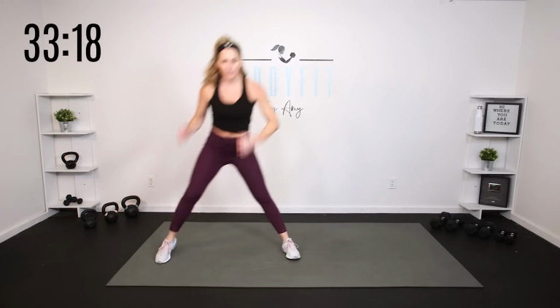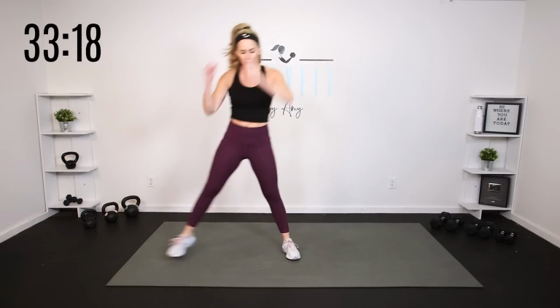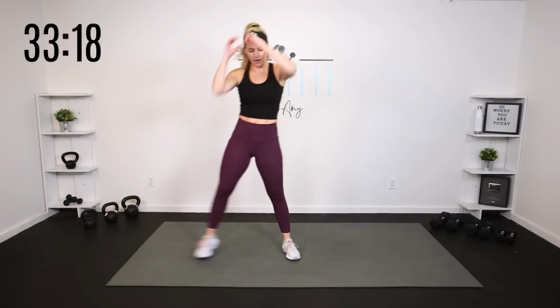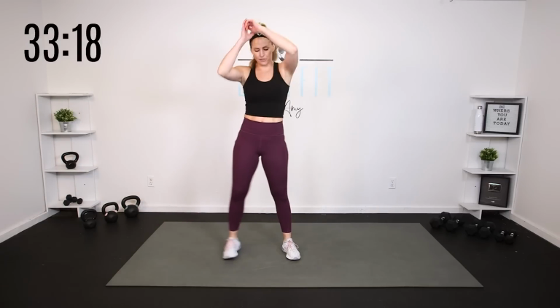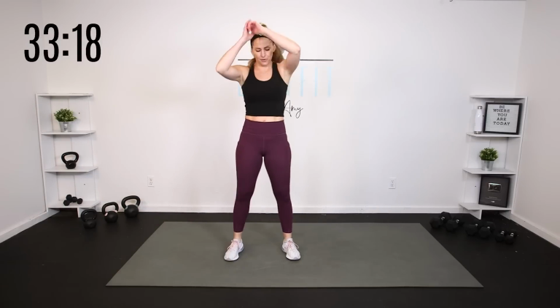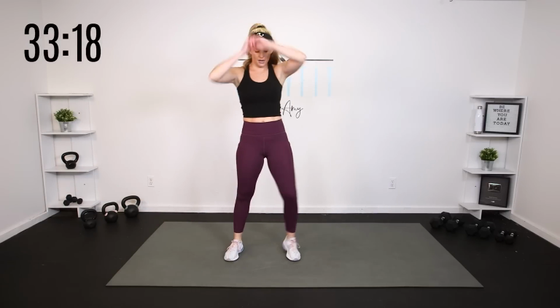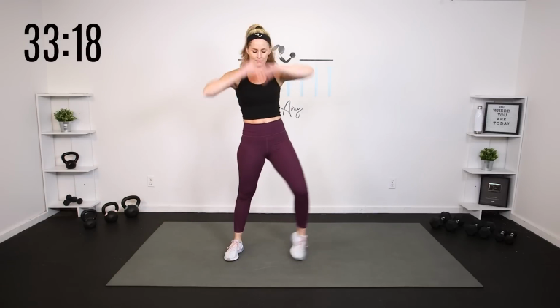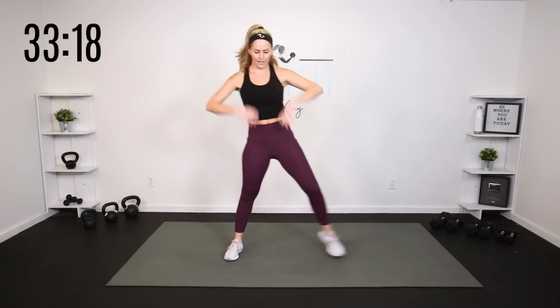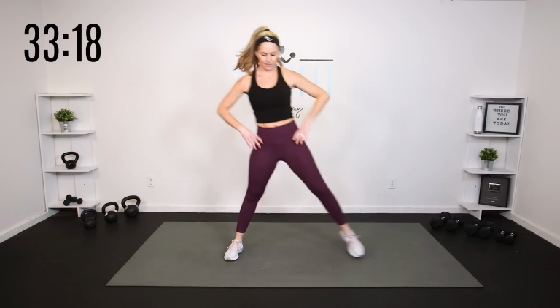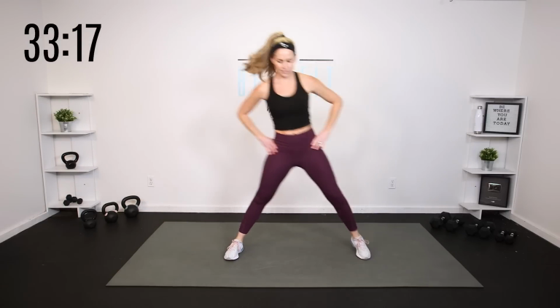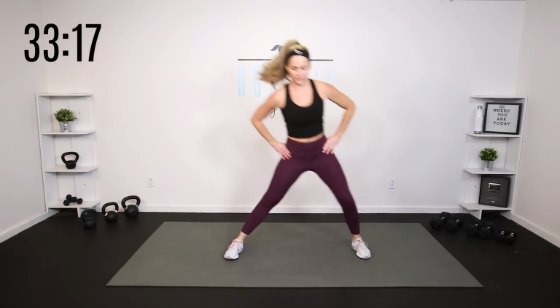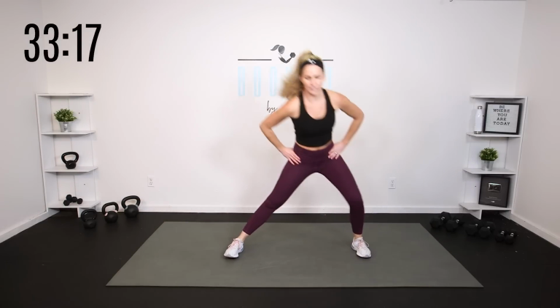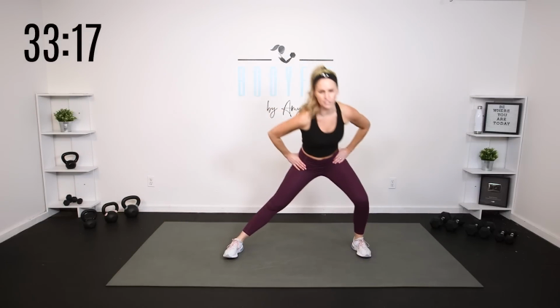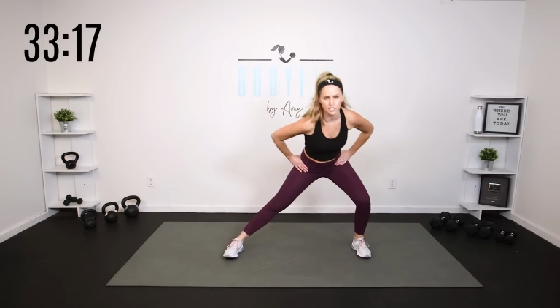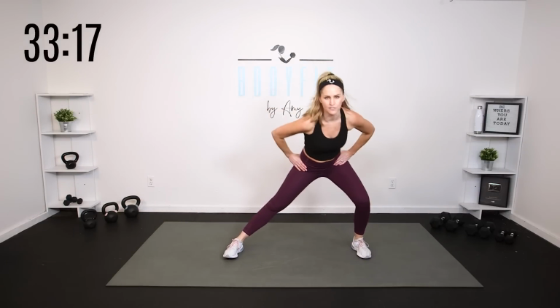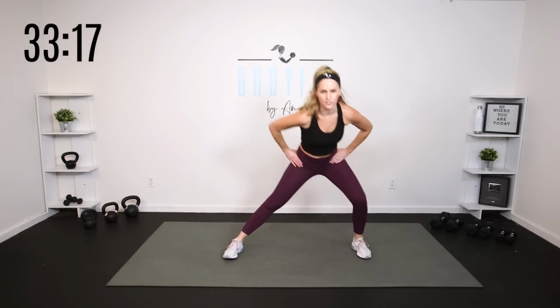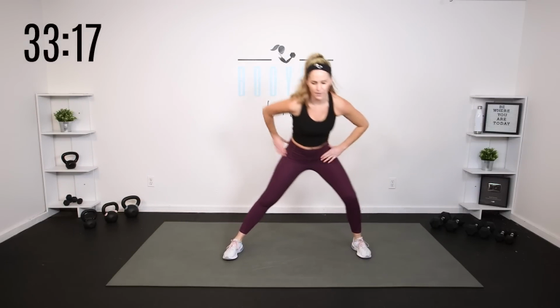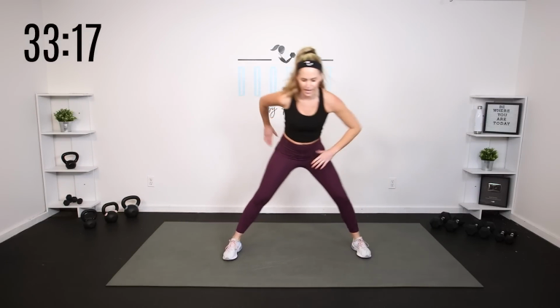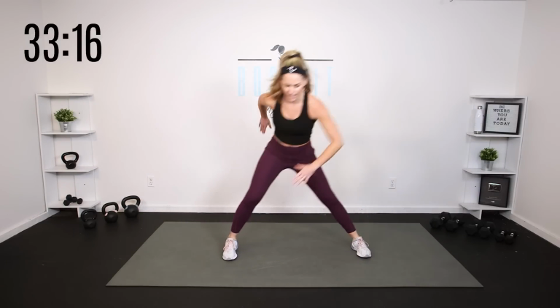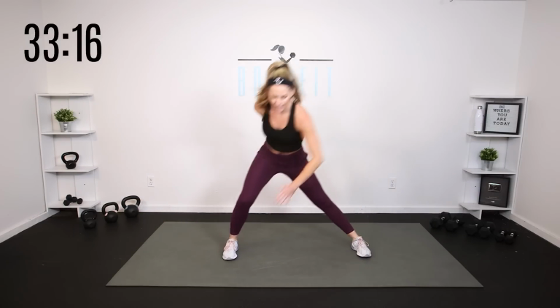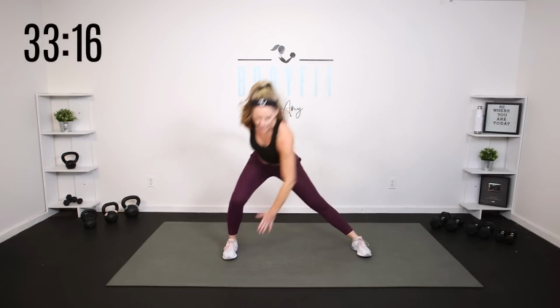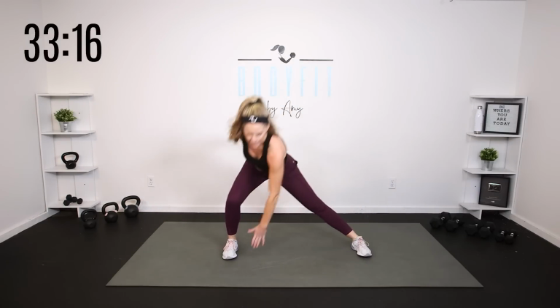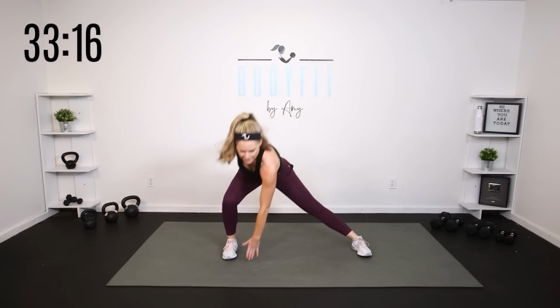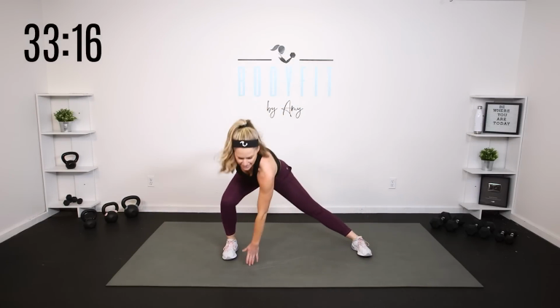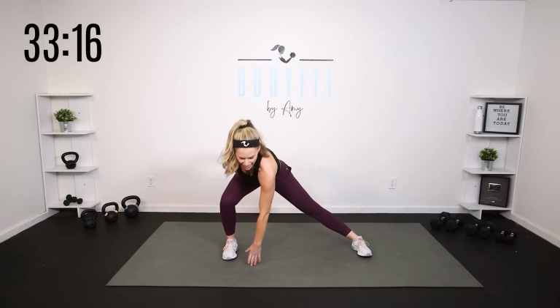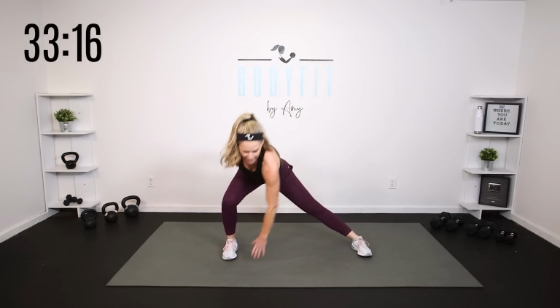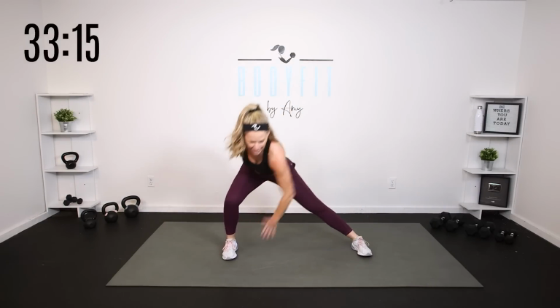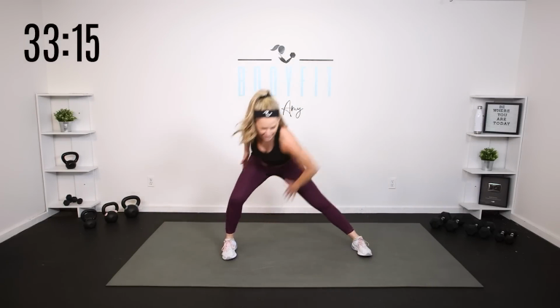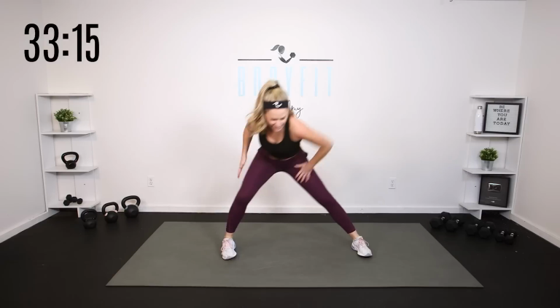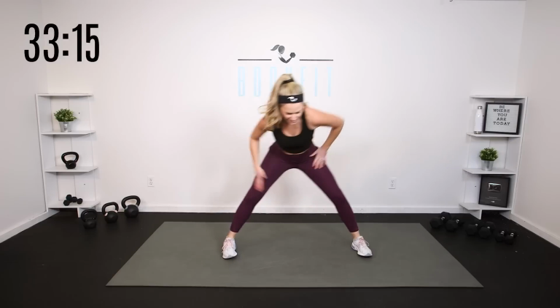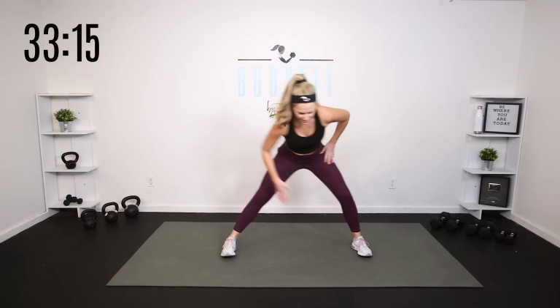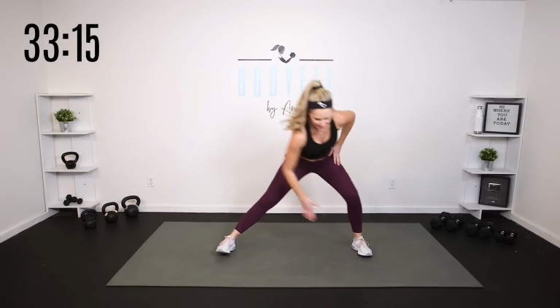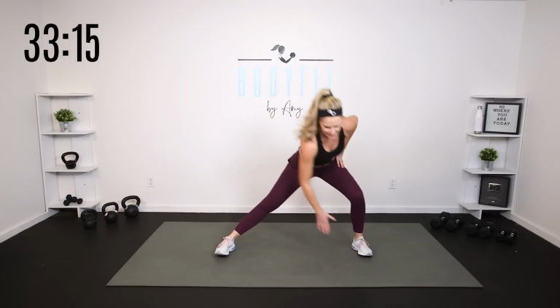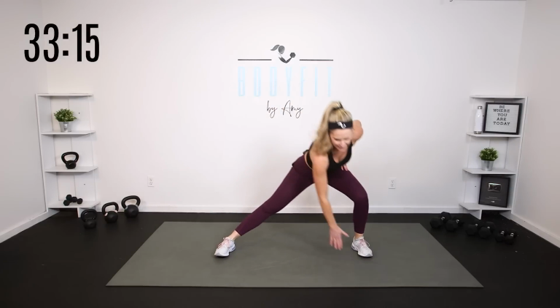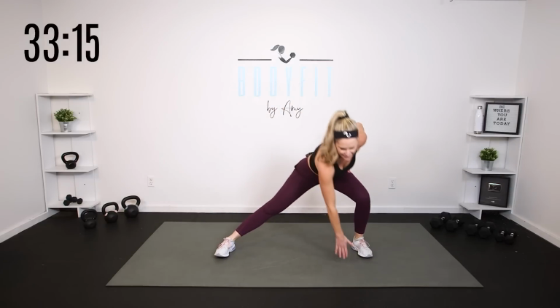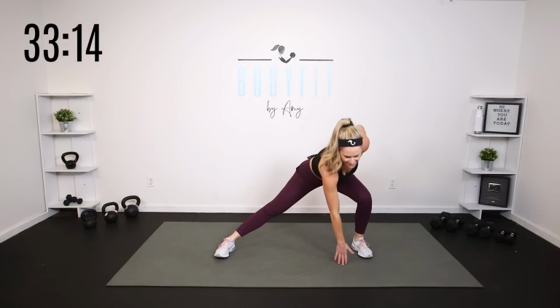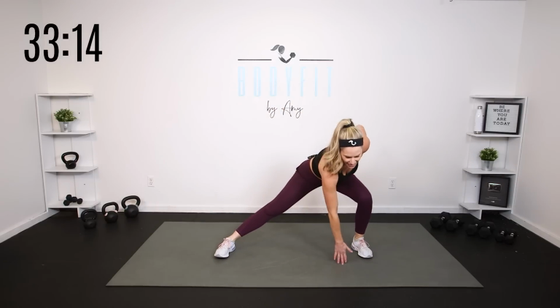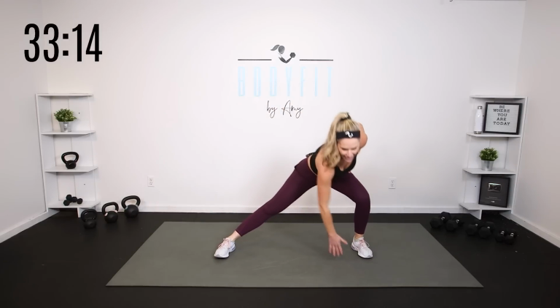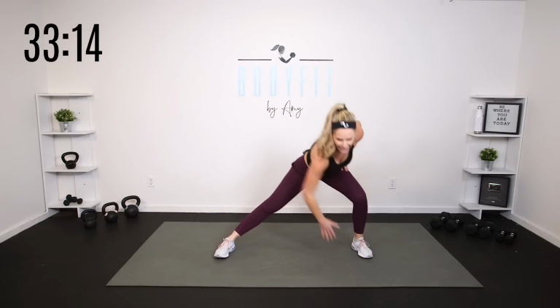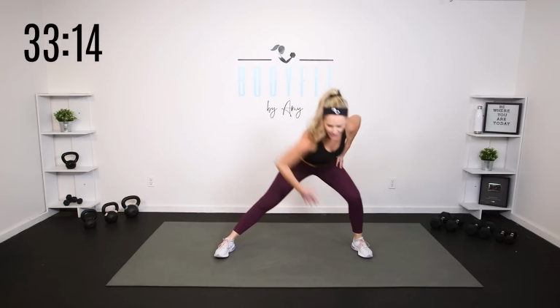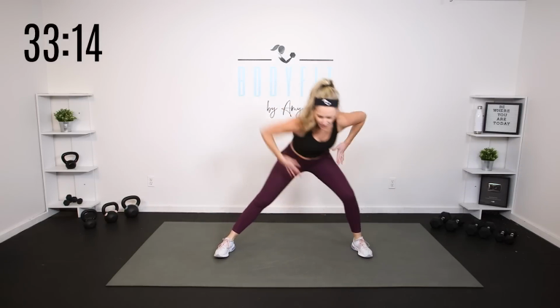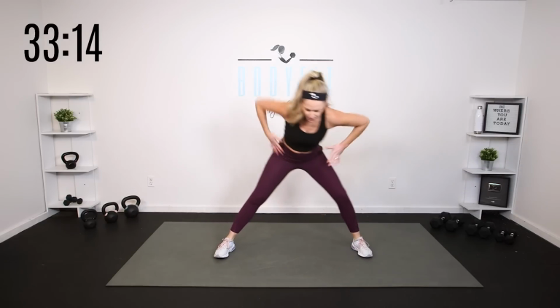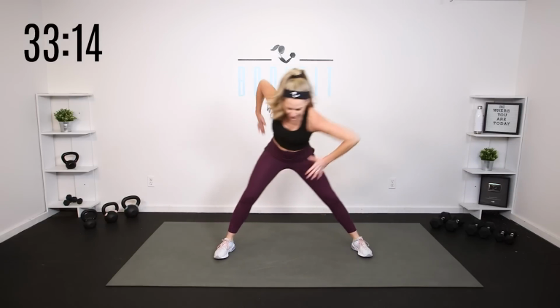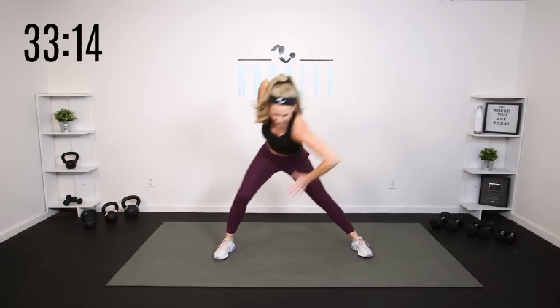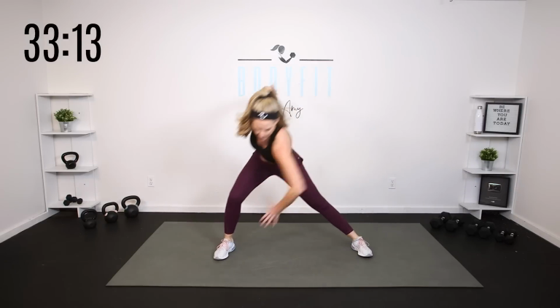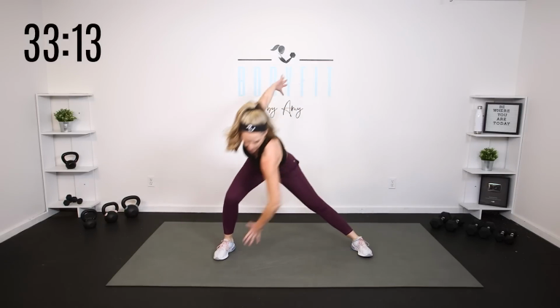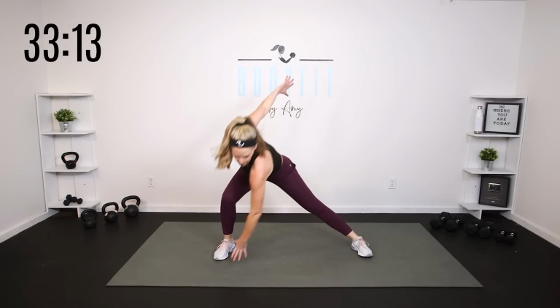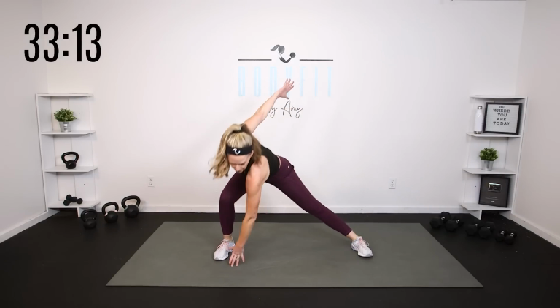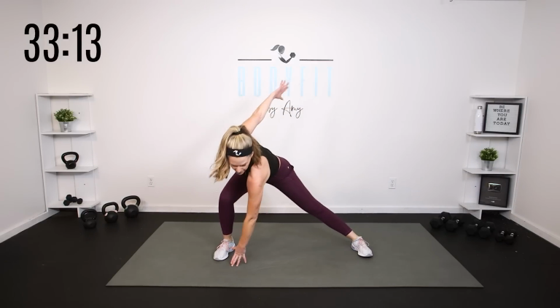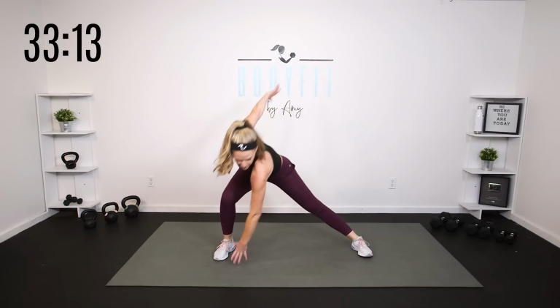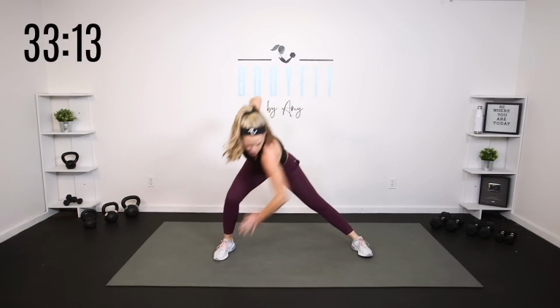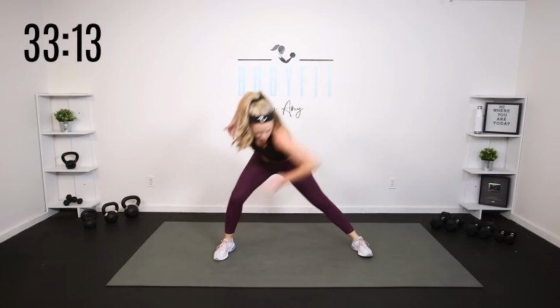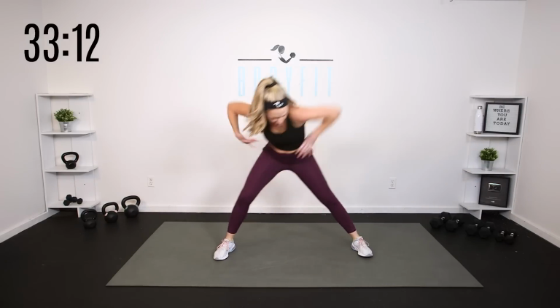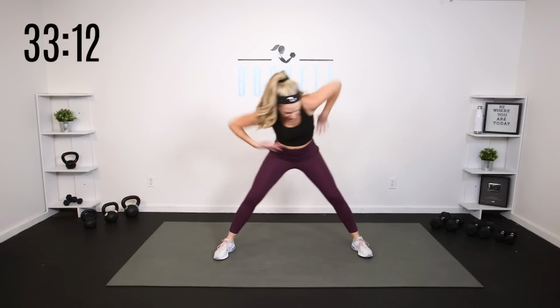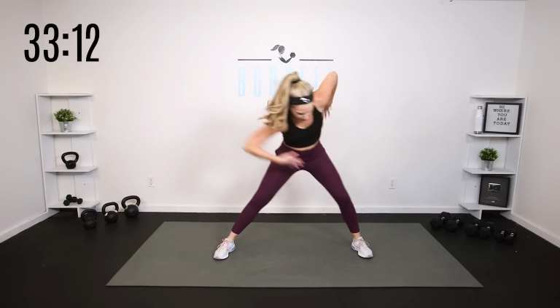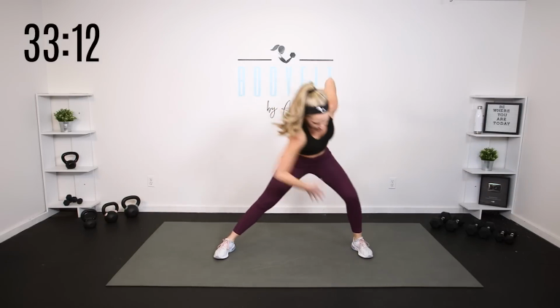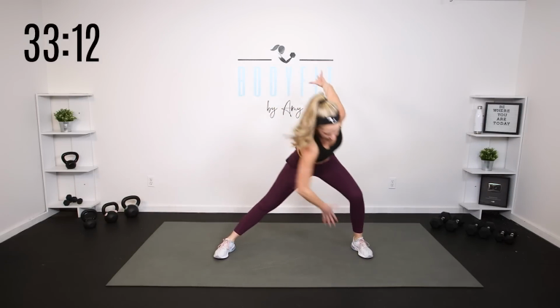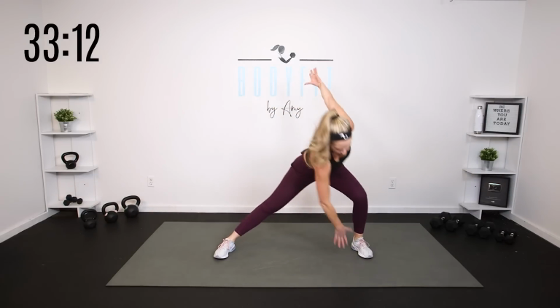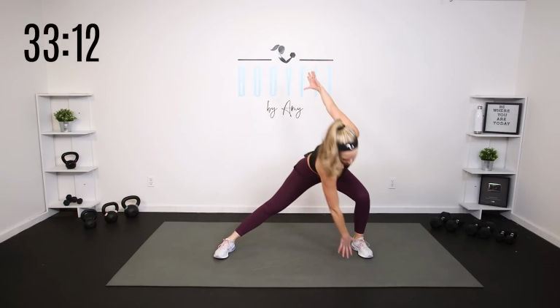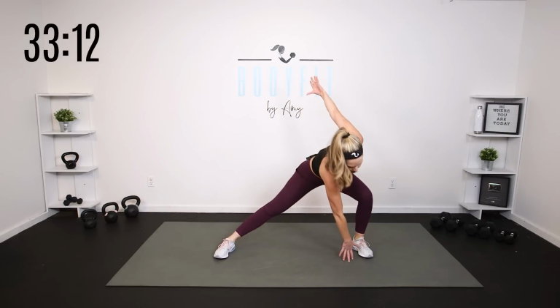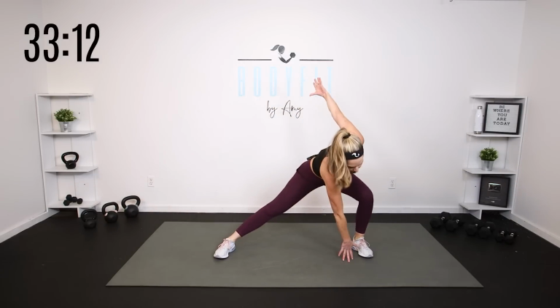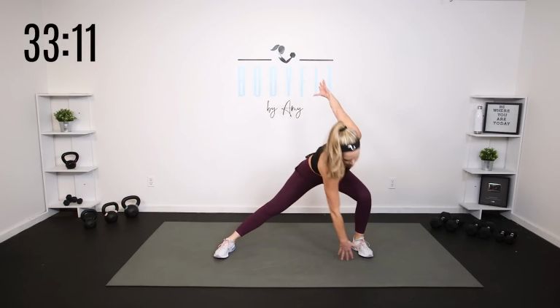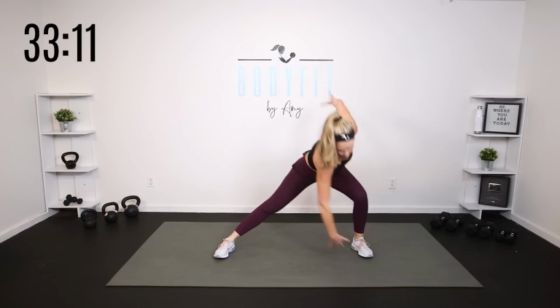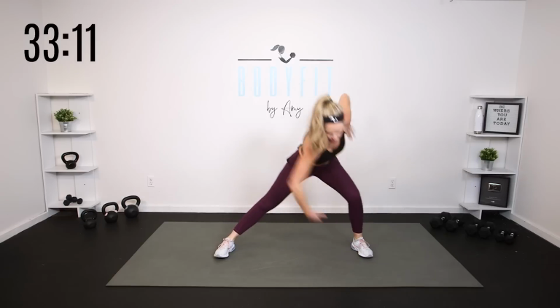Let's take it out — side lunge, step through, side lunge, step through. Plant those feet, just shift your weight side to side. Reach and reach.